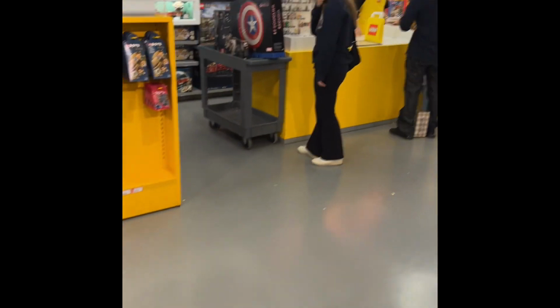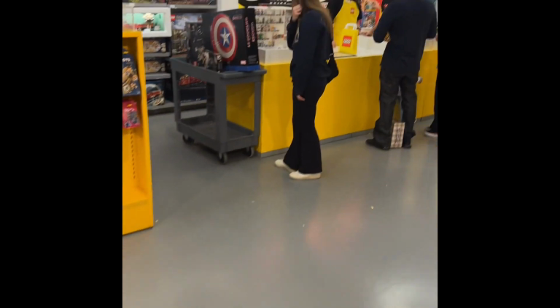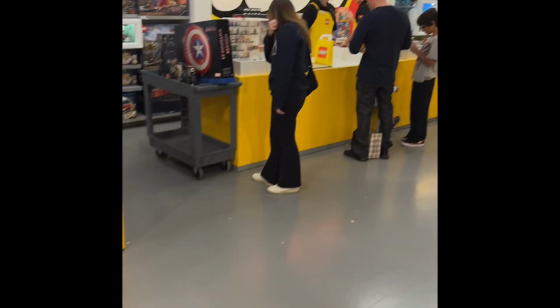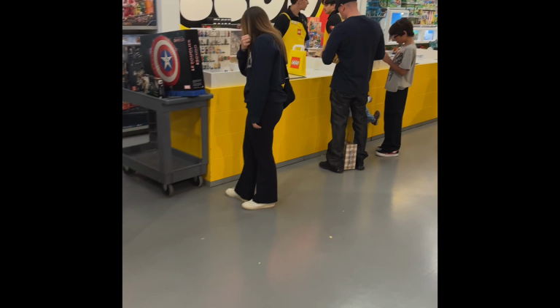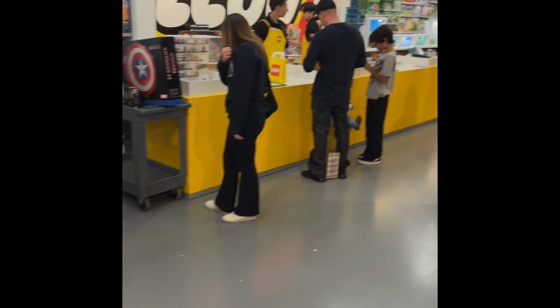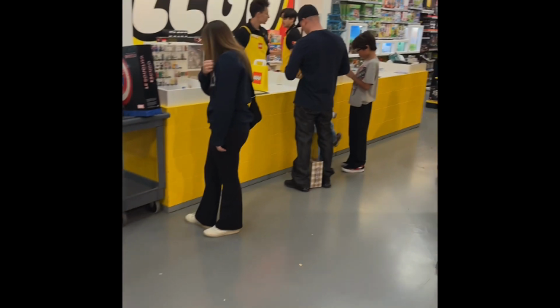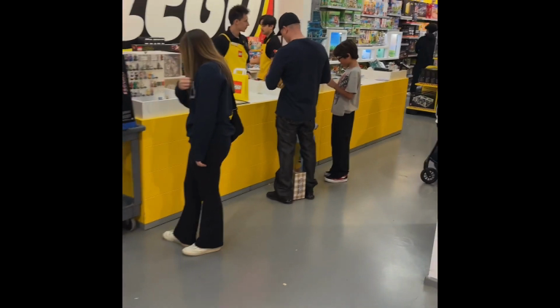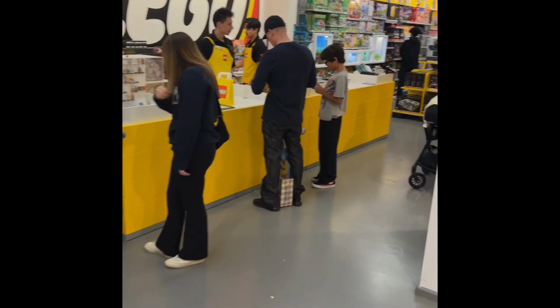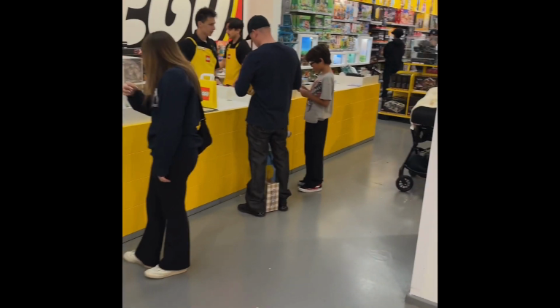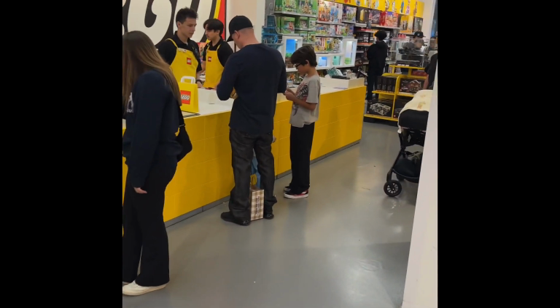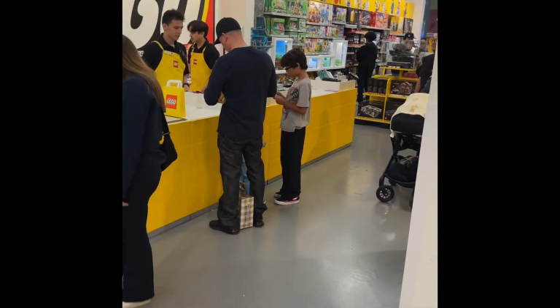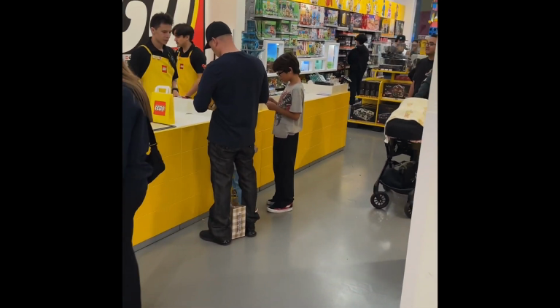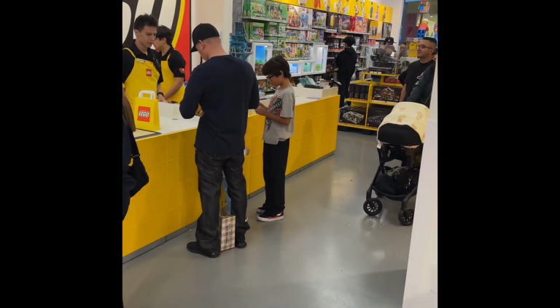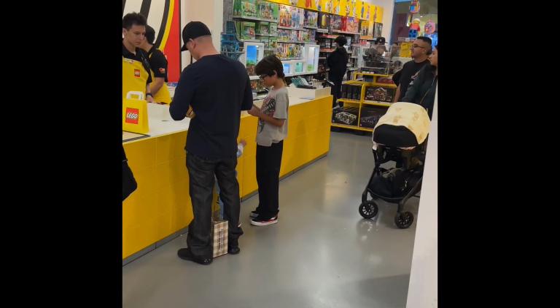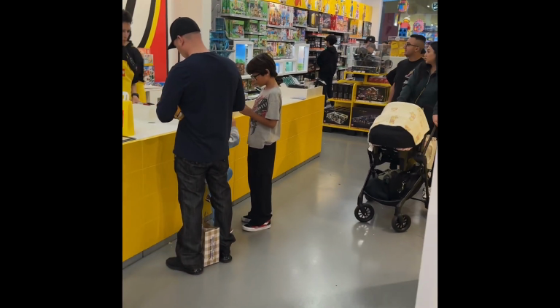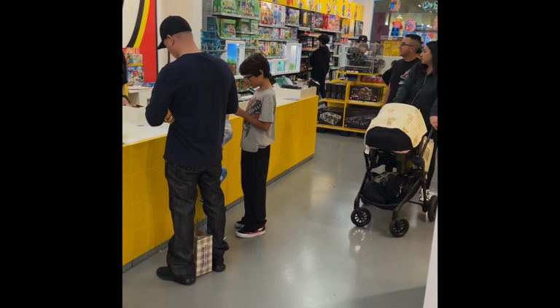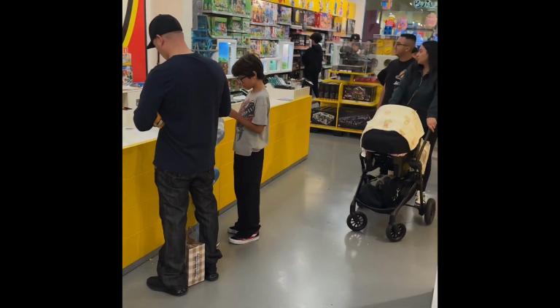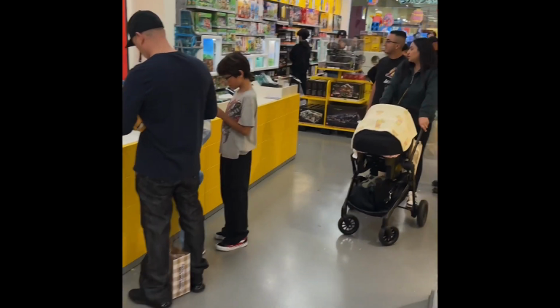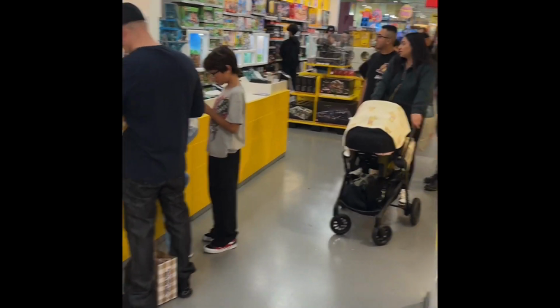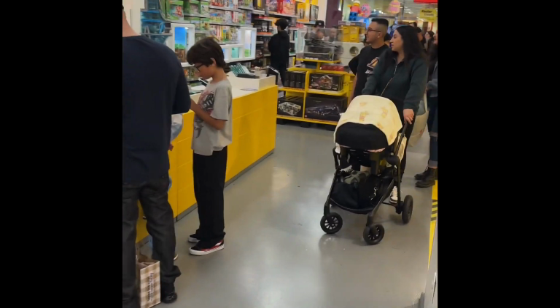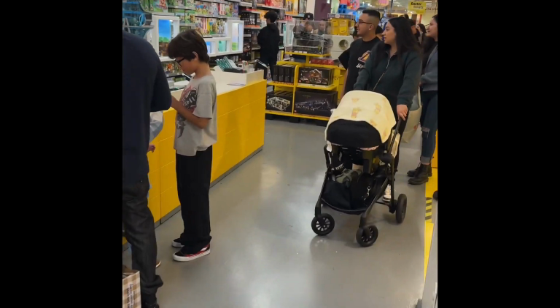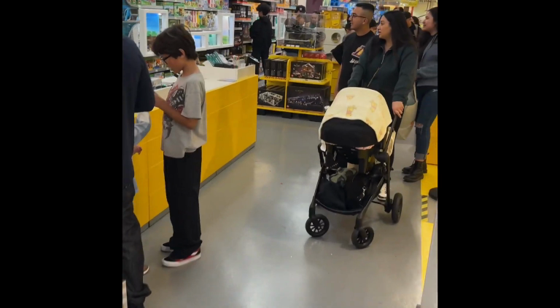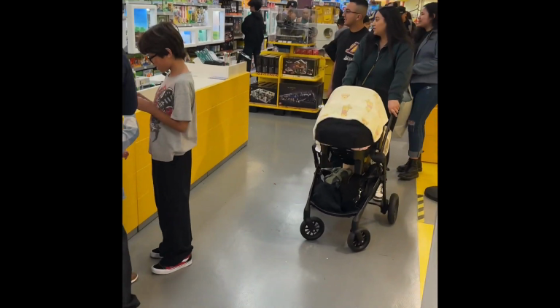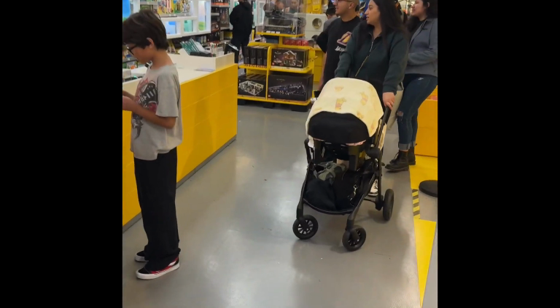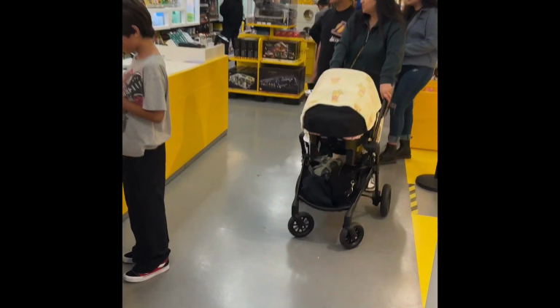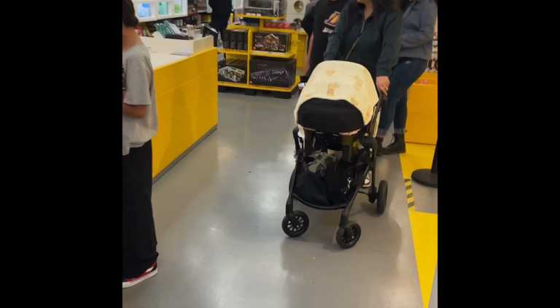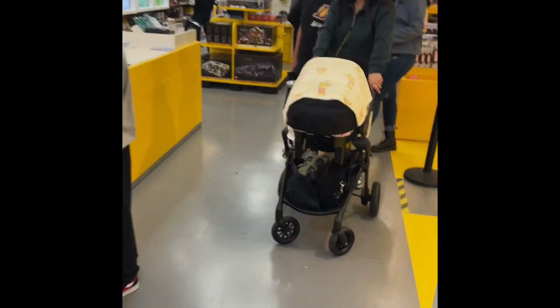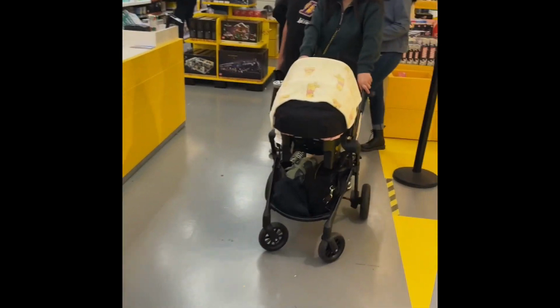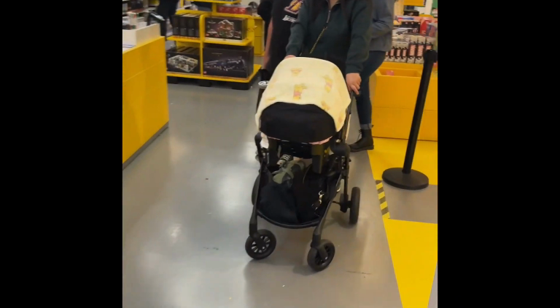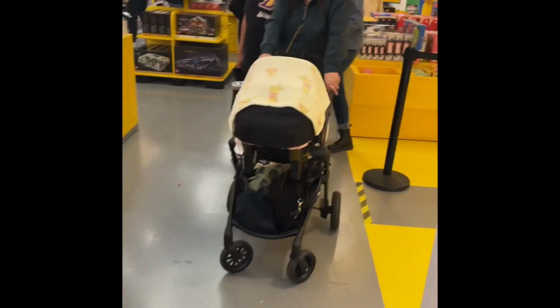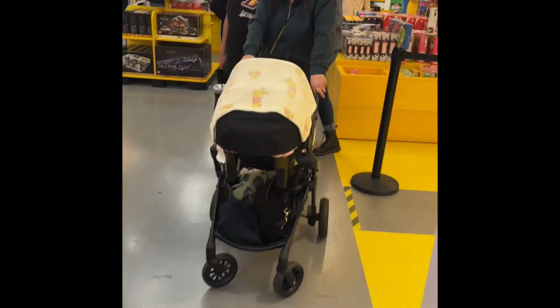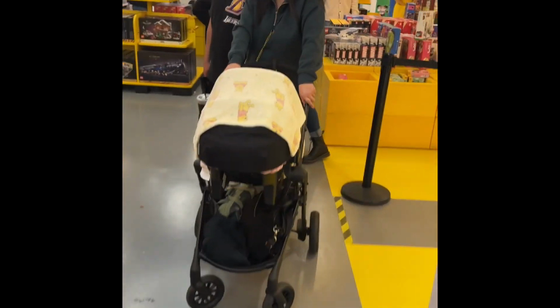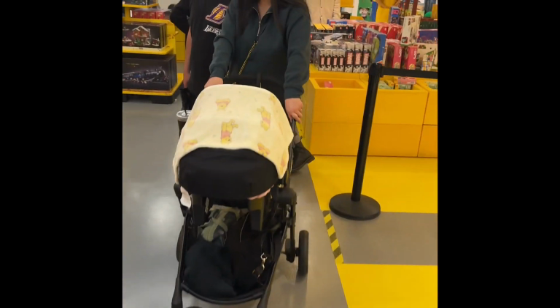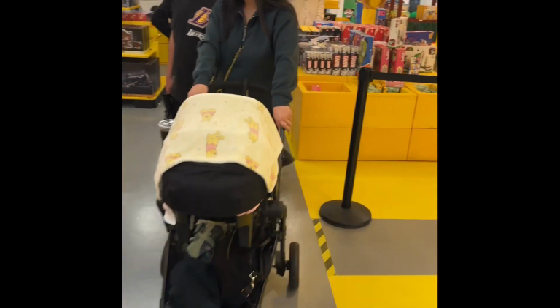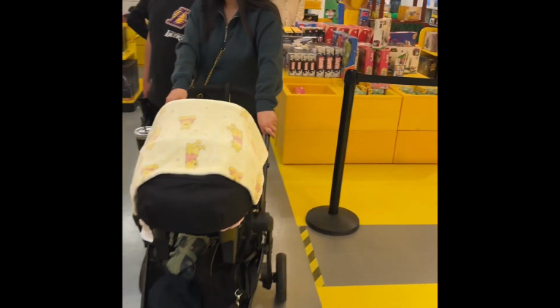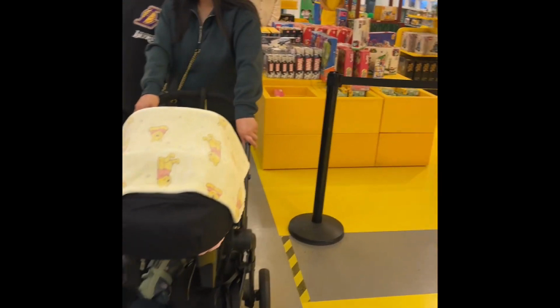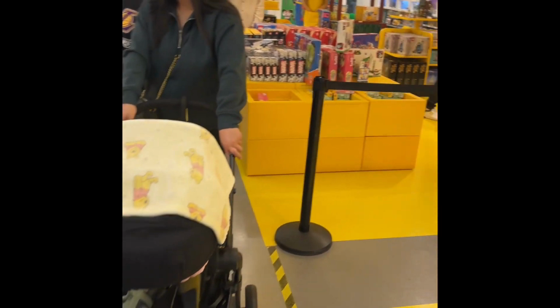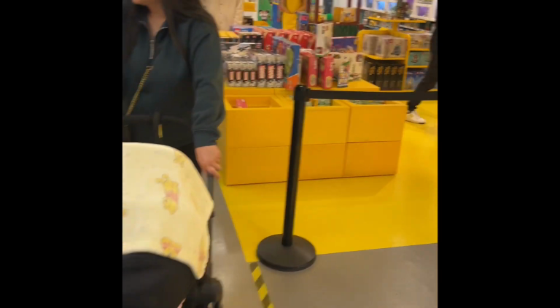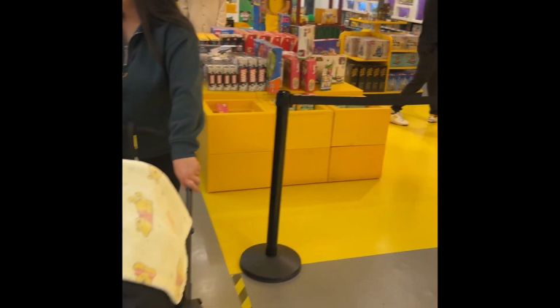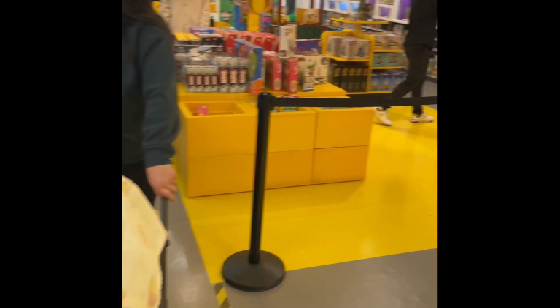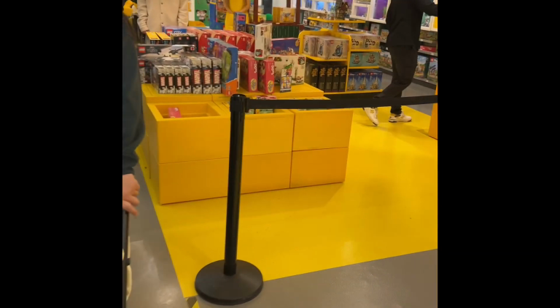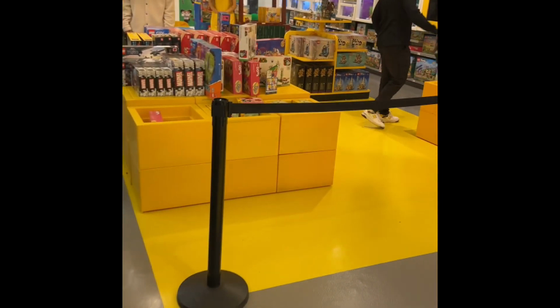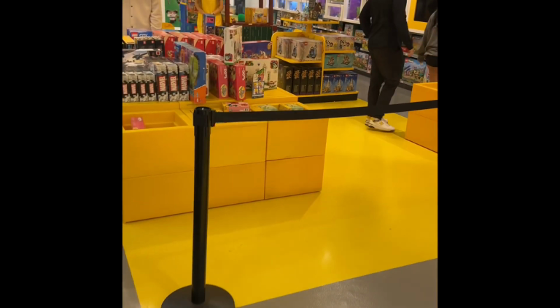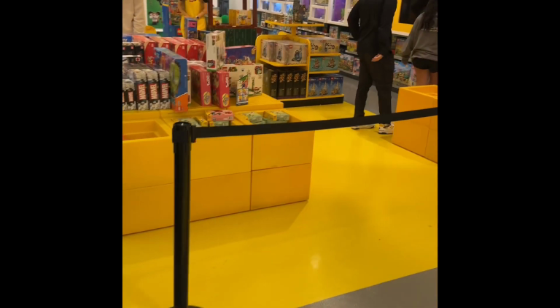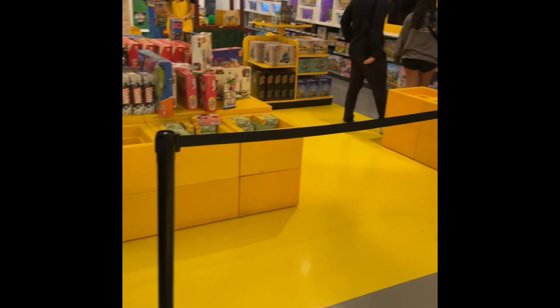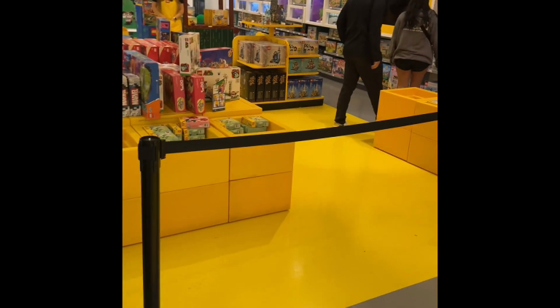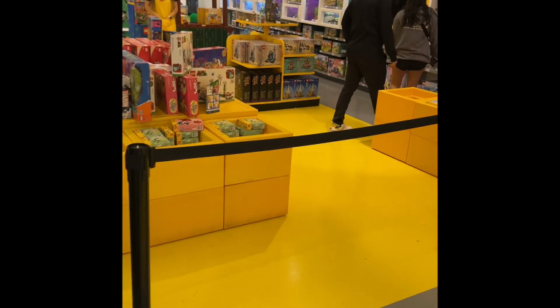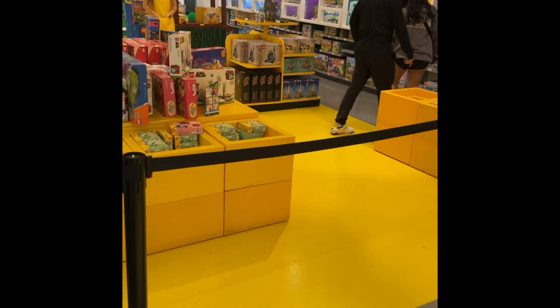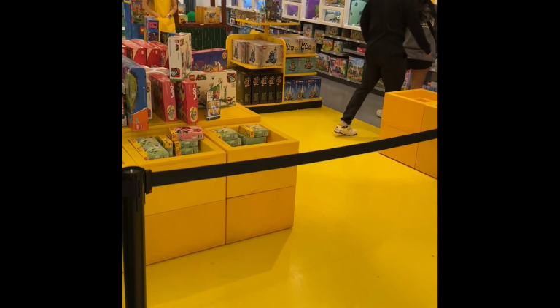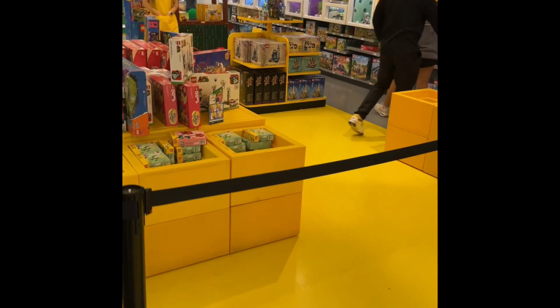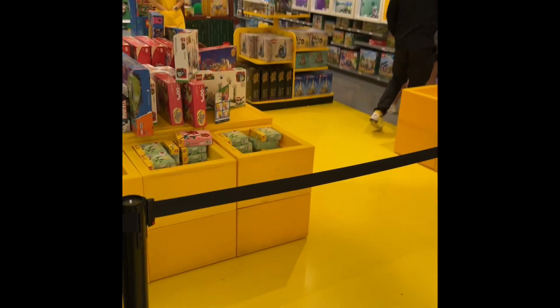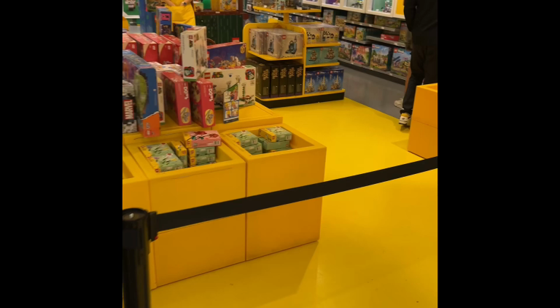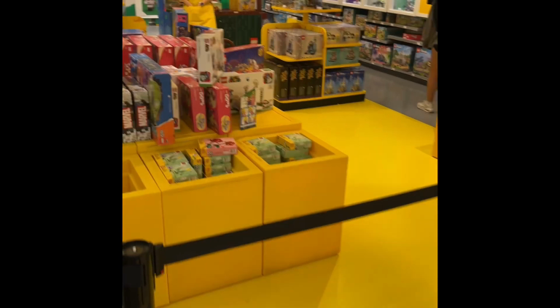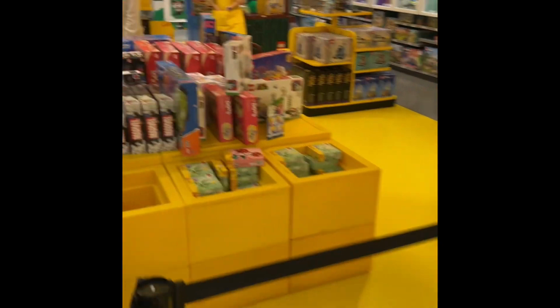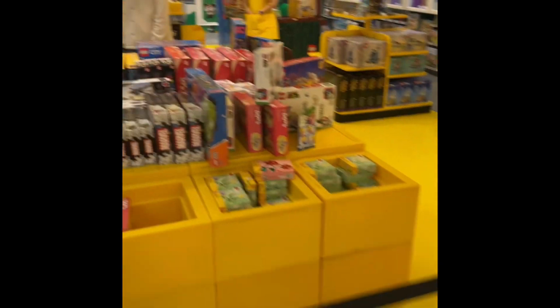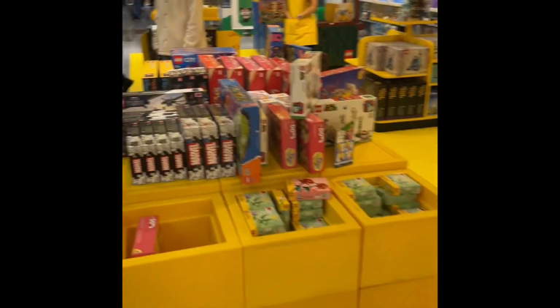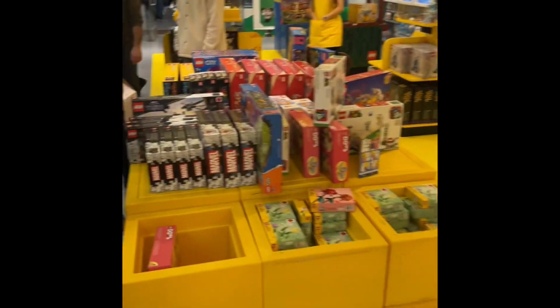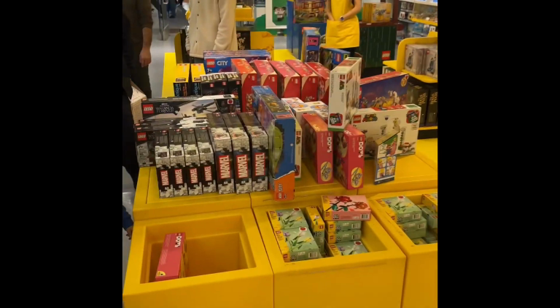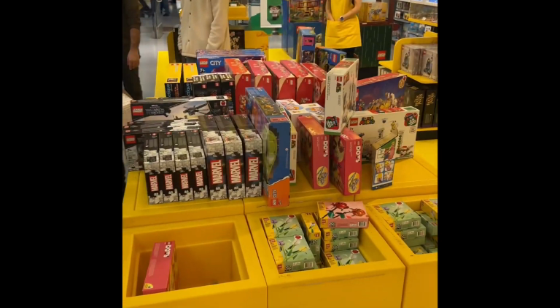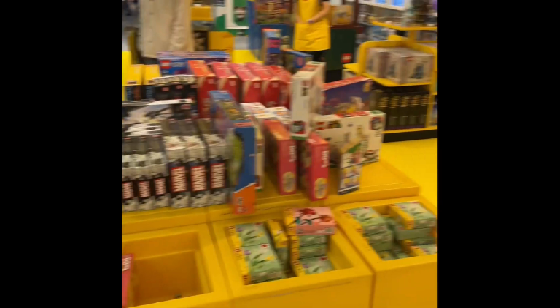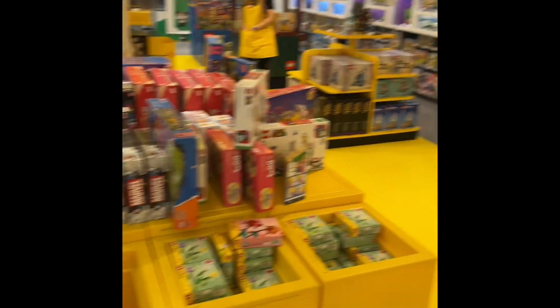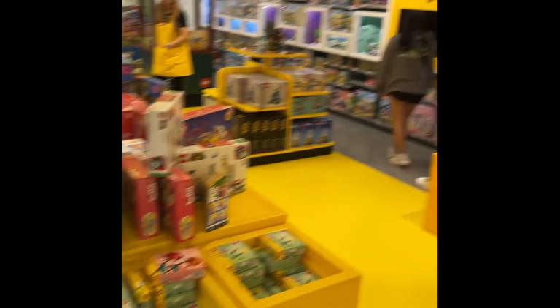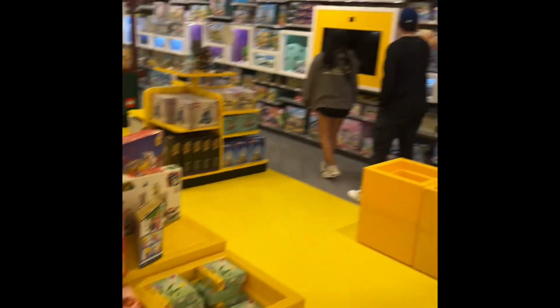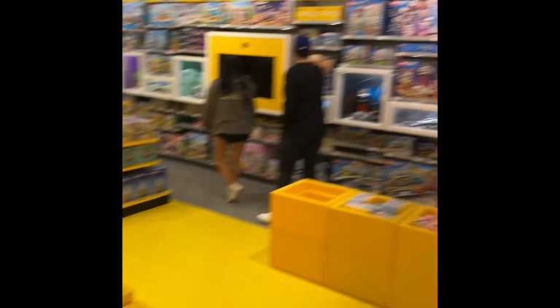I'm about to go over to the create-your-own LEGO figure station. I'm looking off a few sets here first.